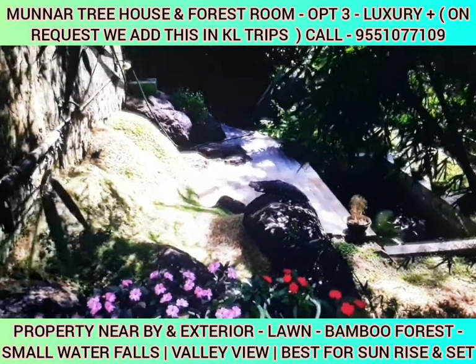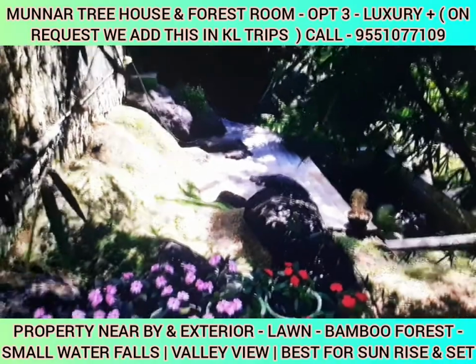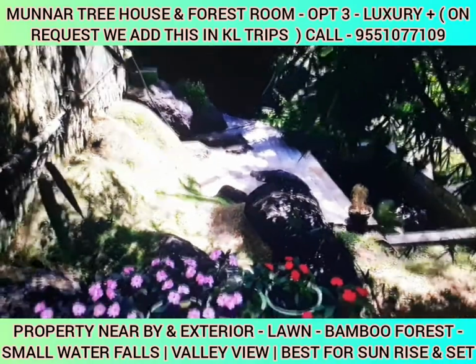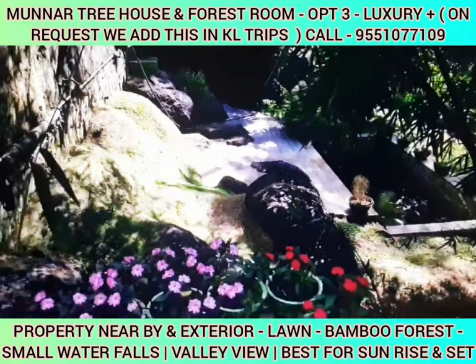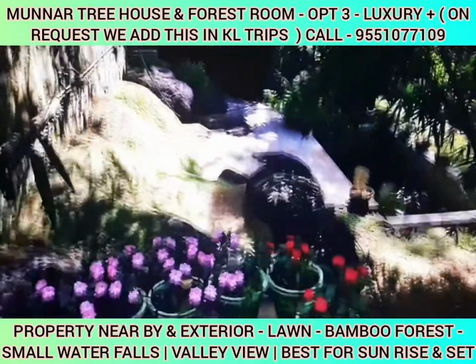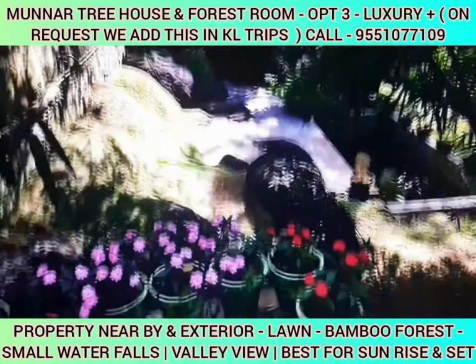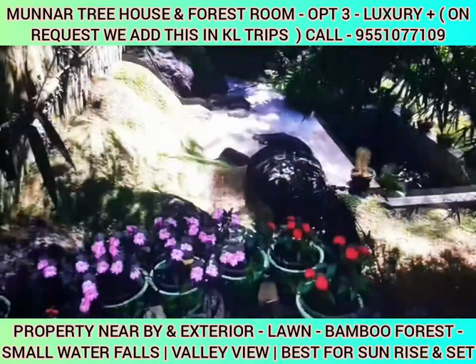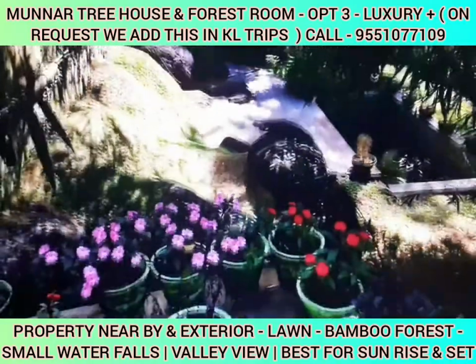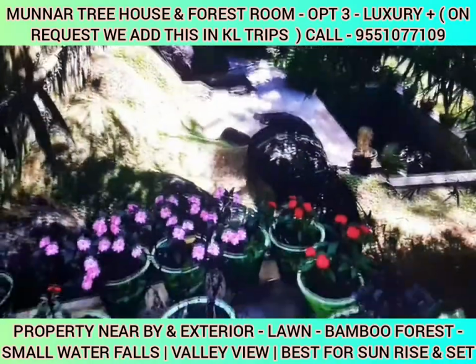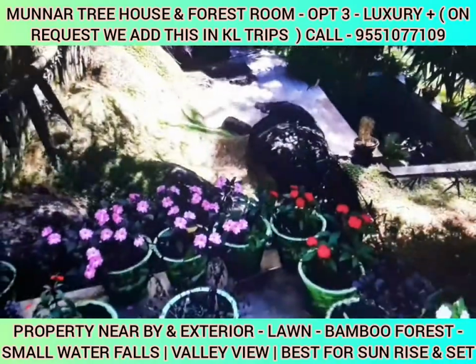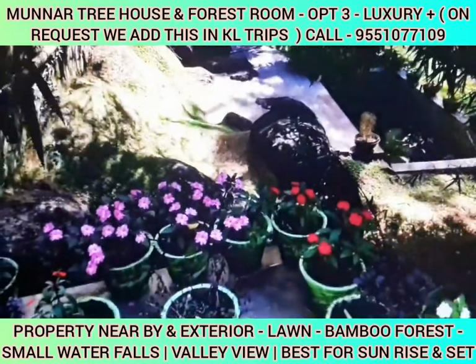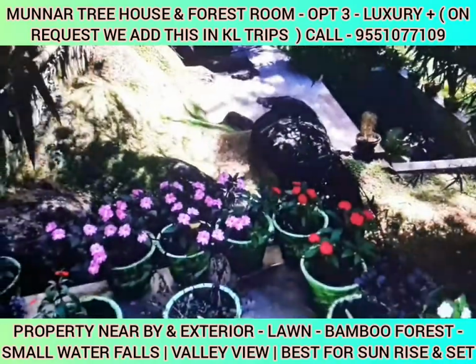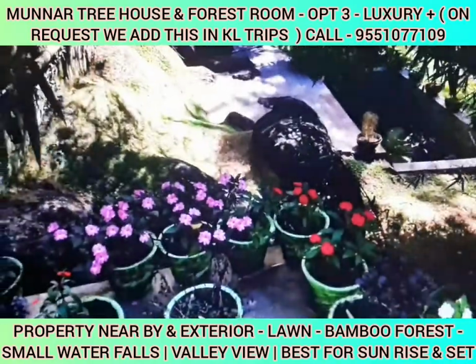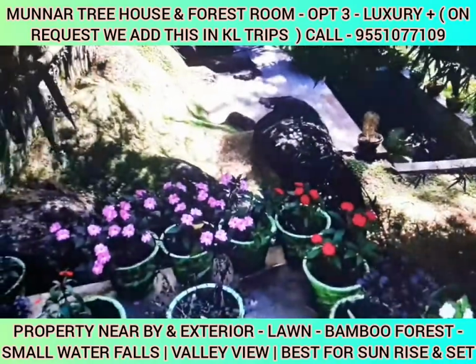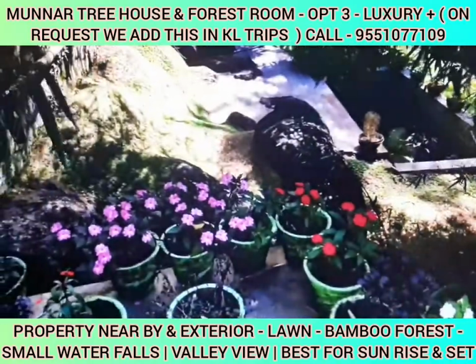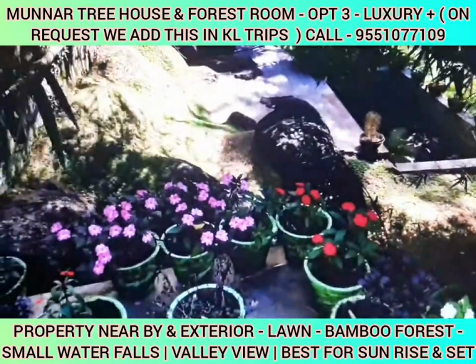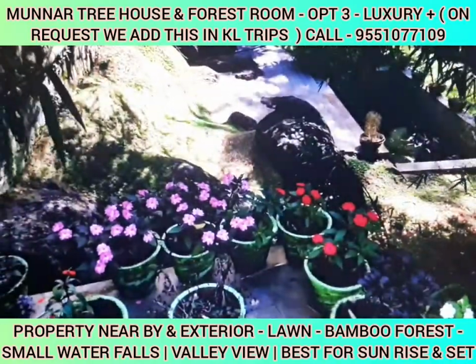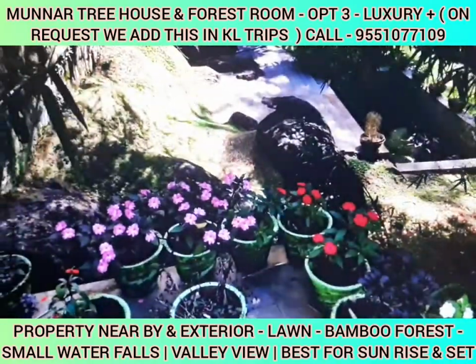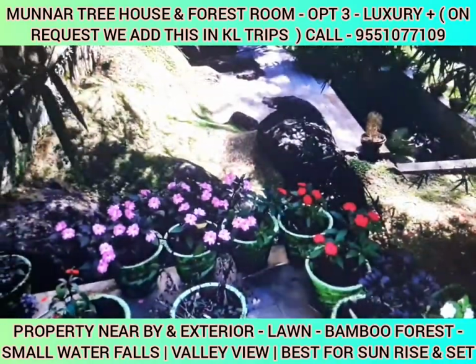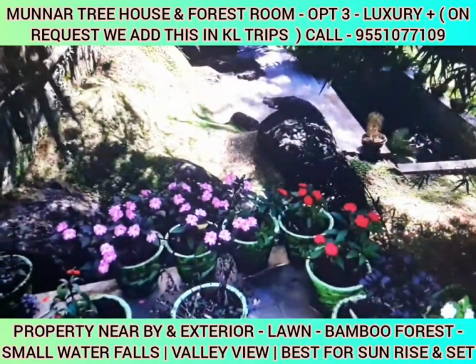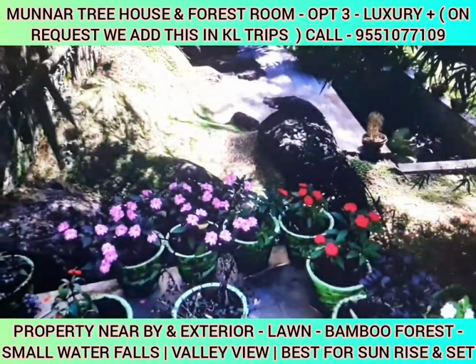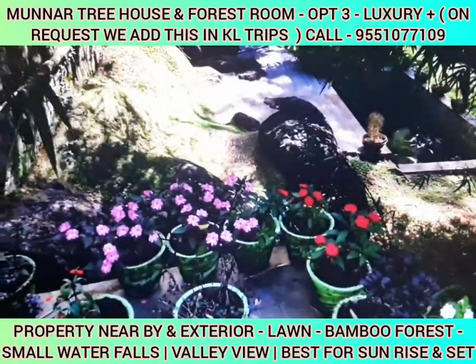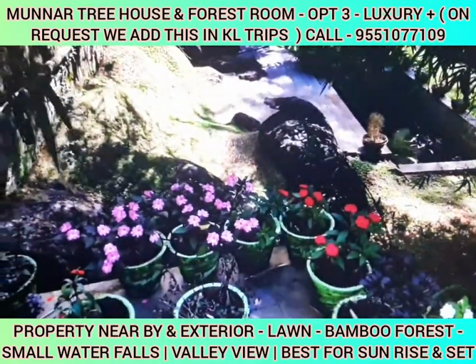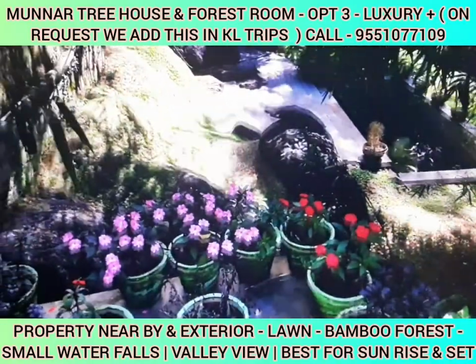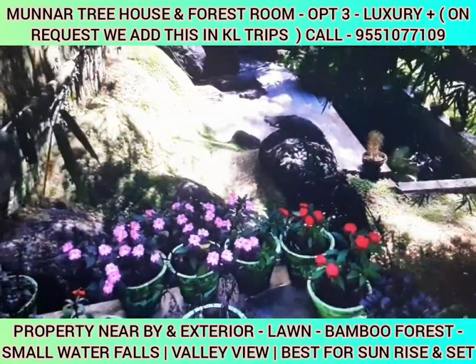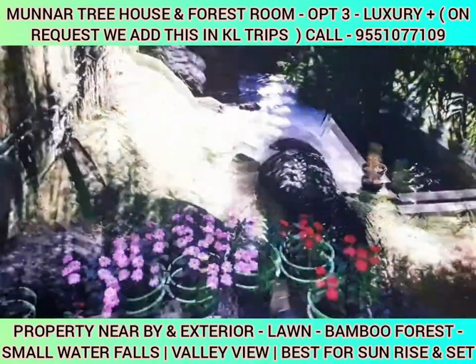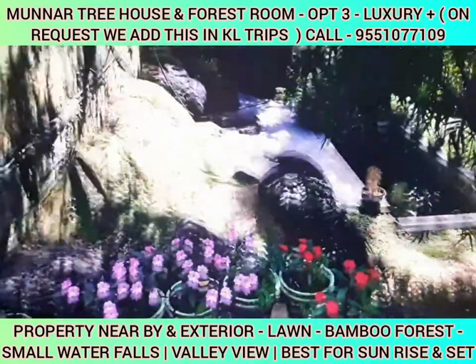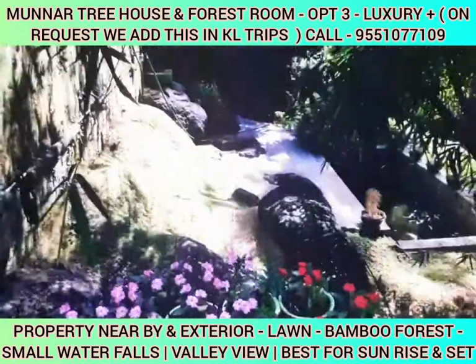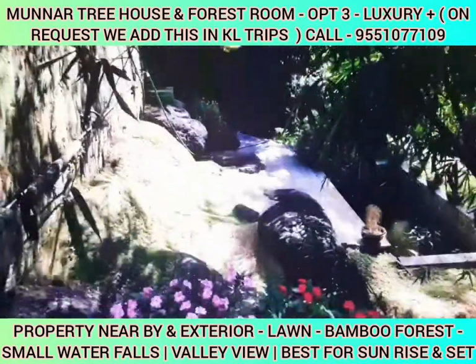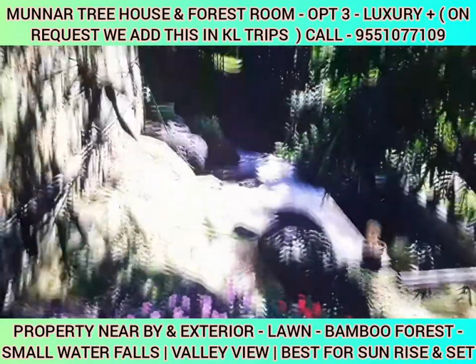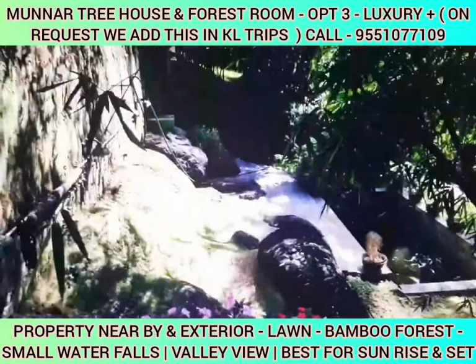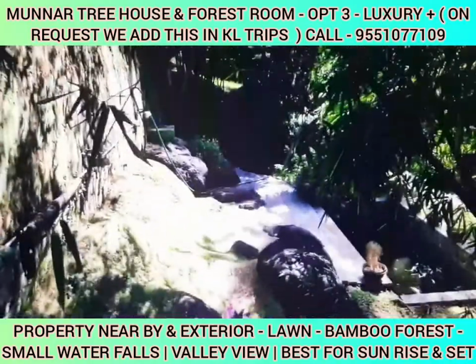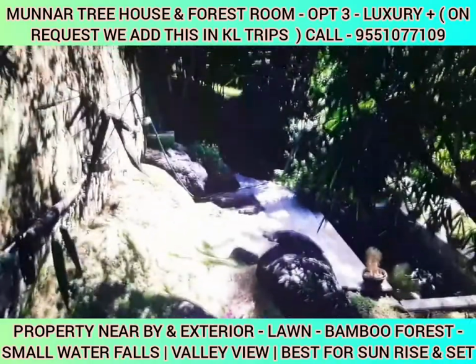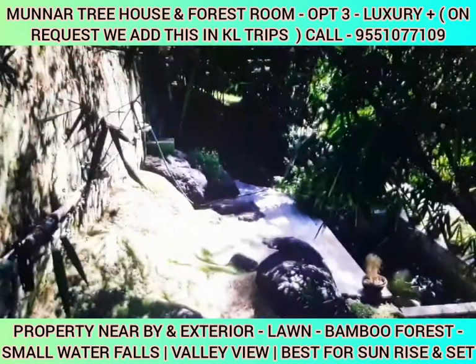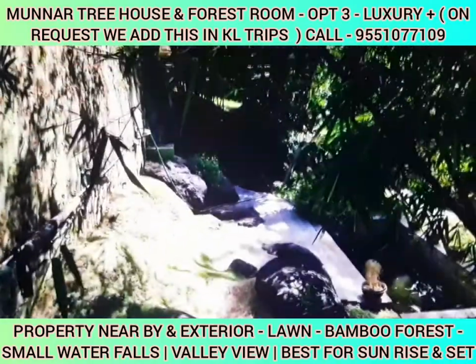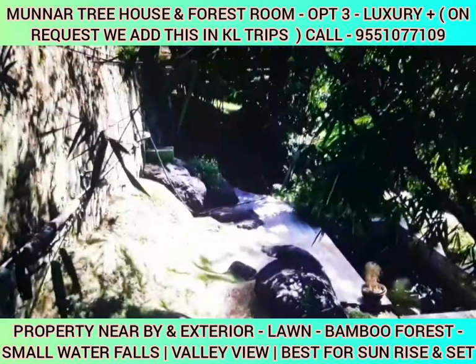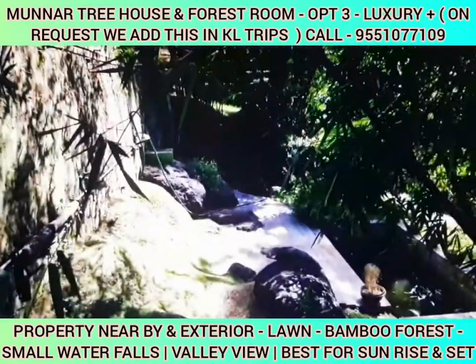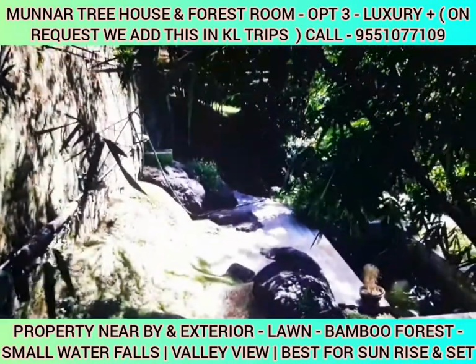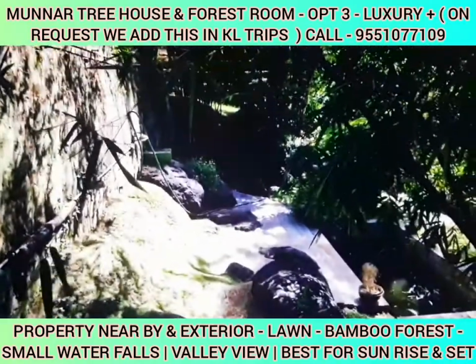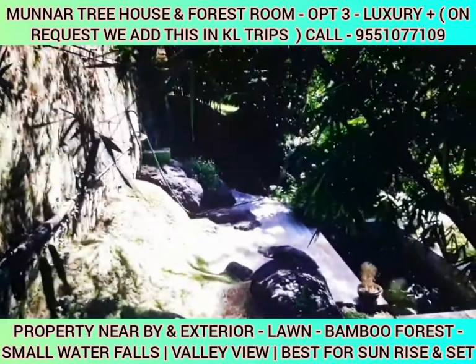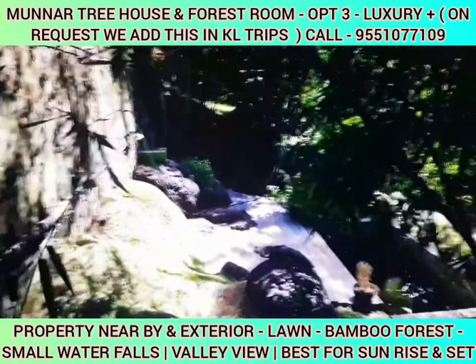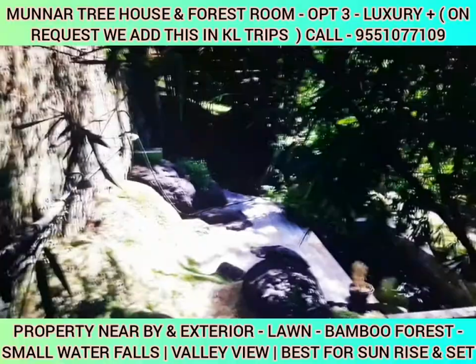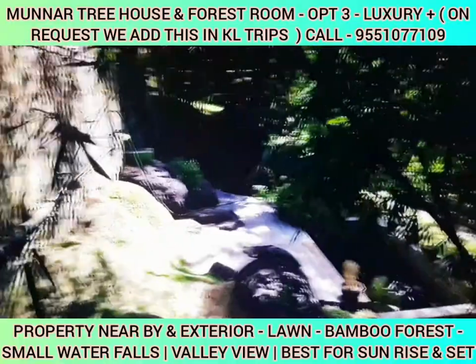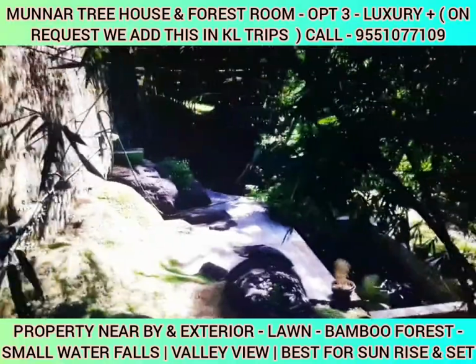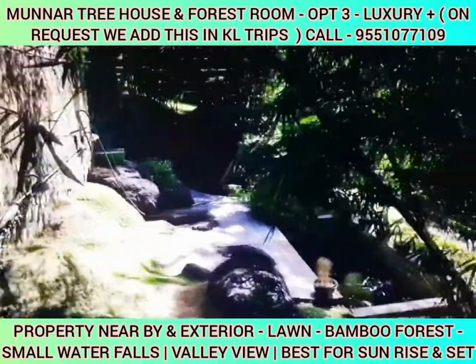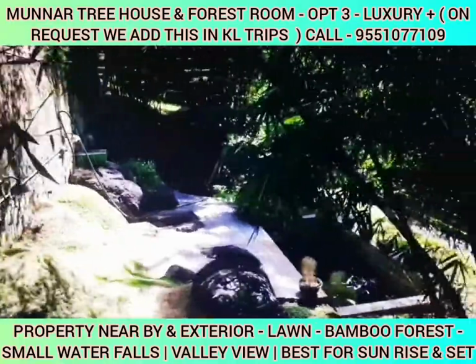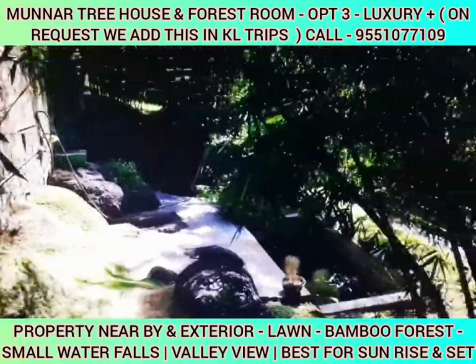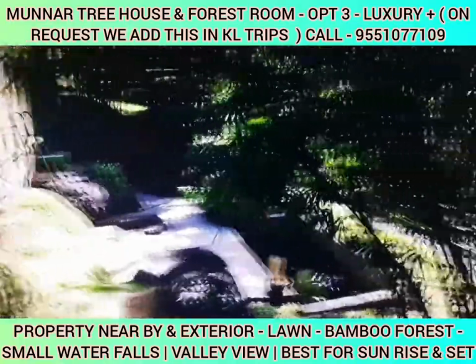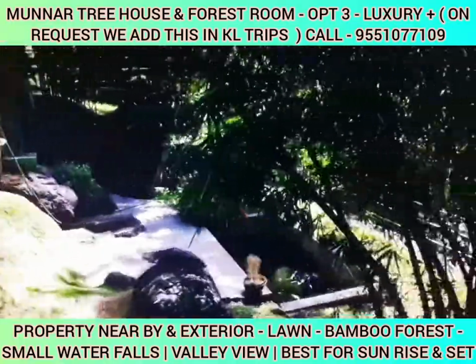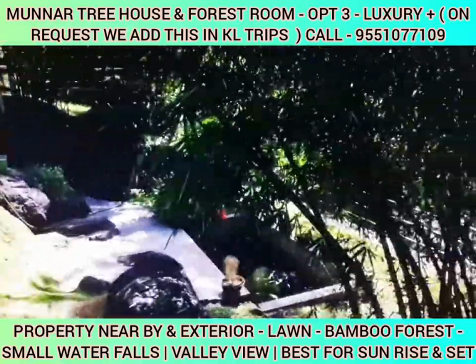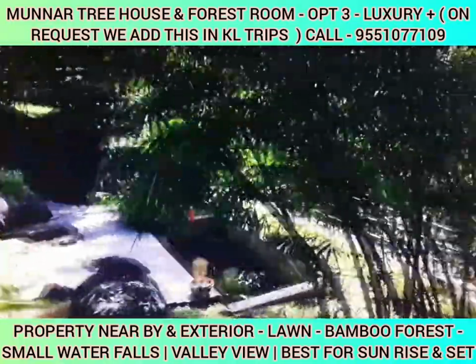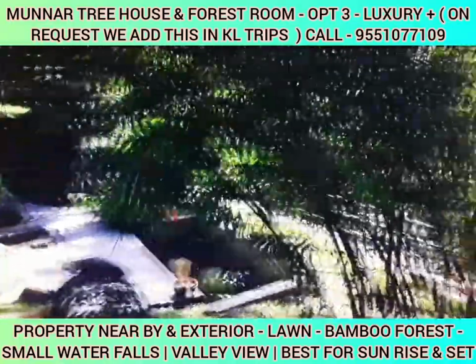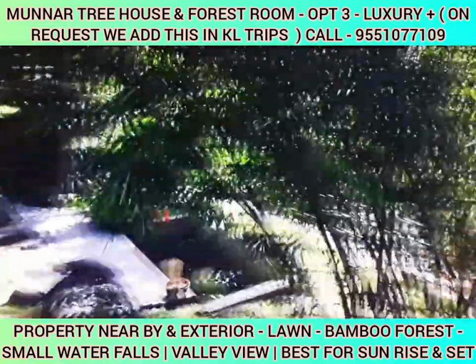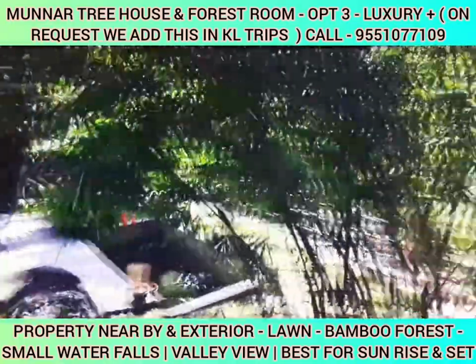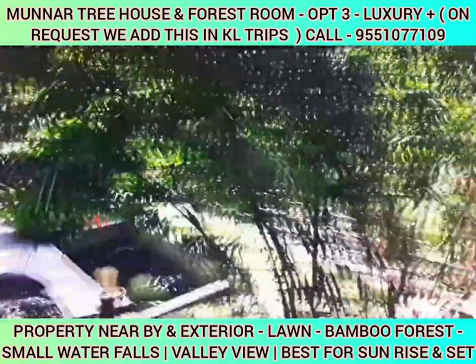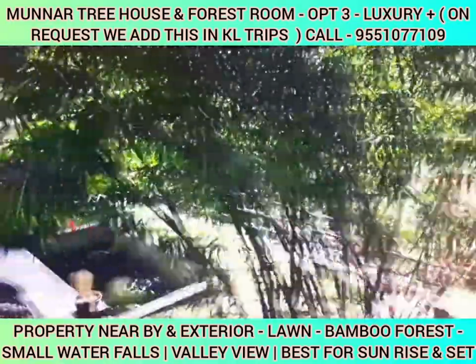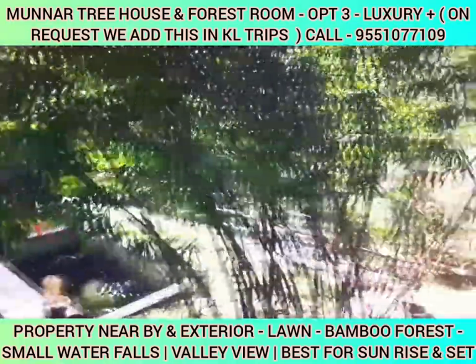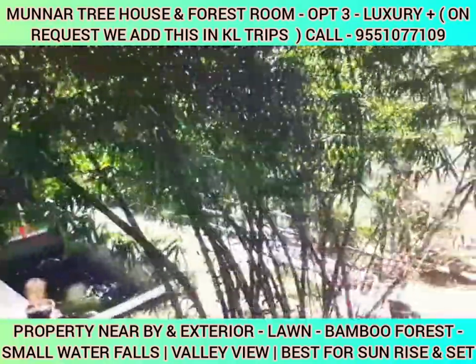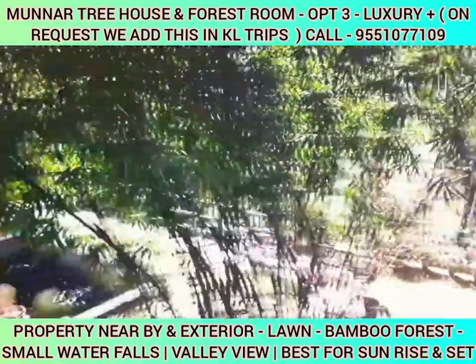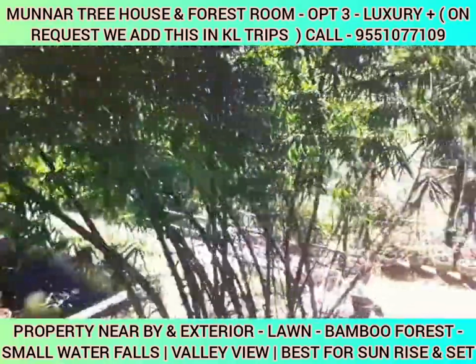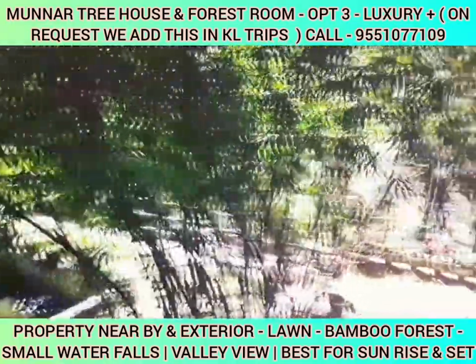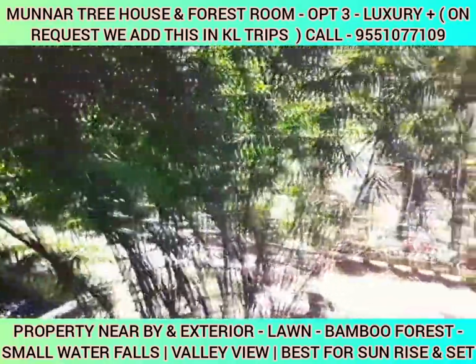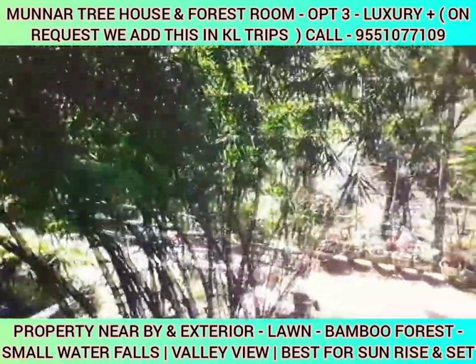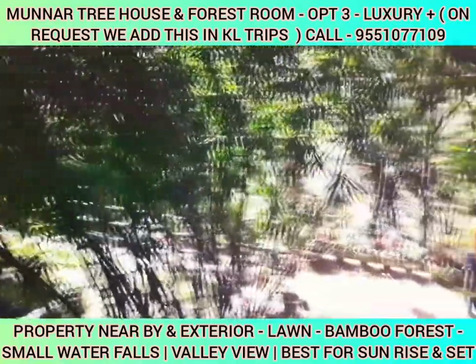I enjoy the exterior of this property. The exterior is full of greenery and bamboo. You can take selfies here. The interior of this property is also amazing.